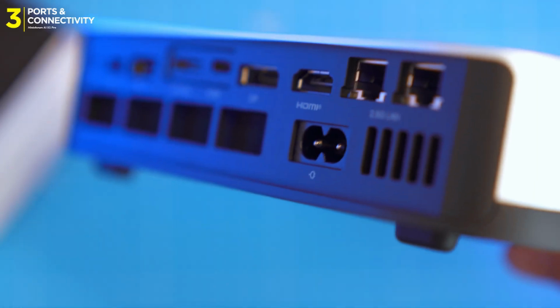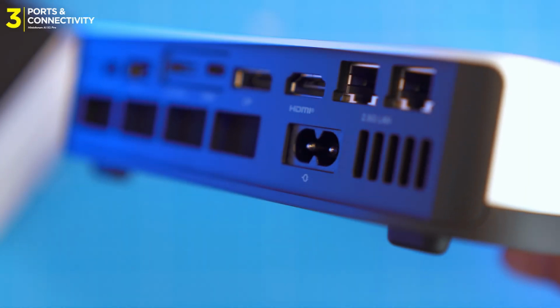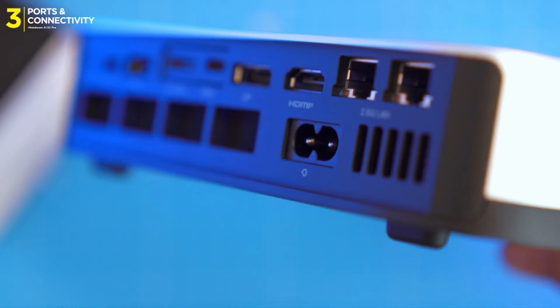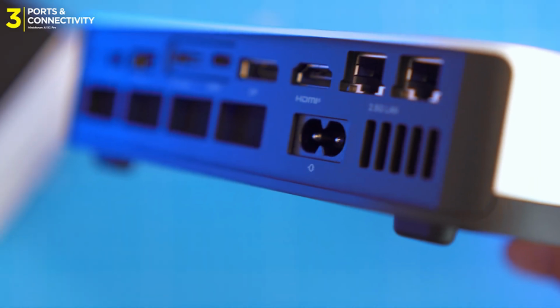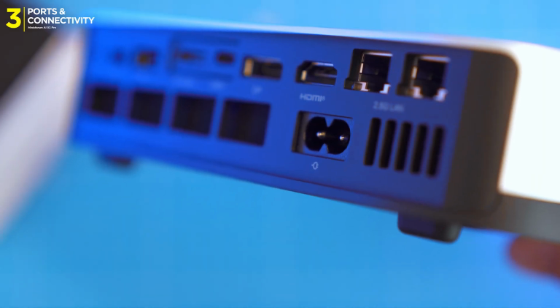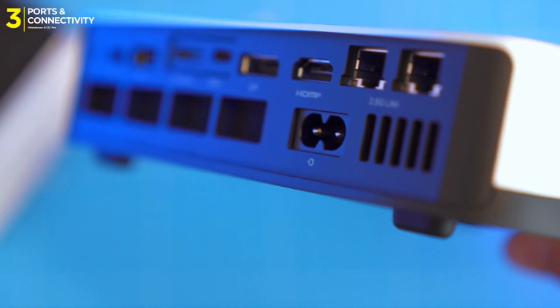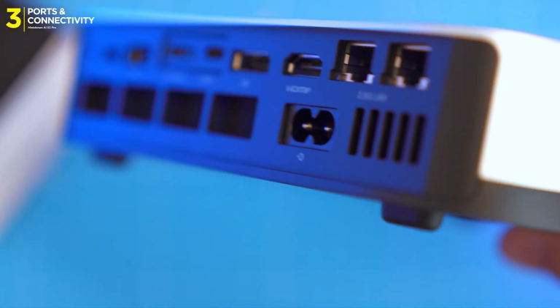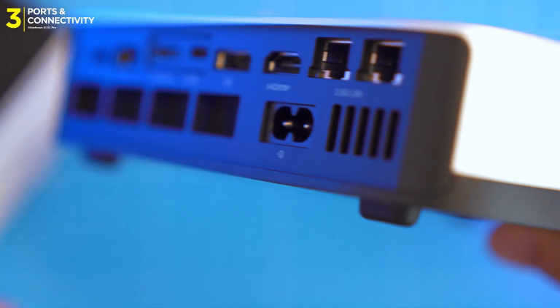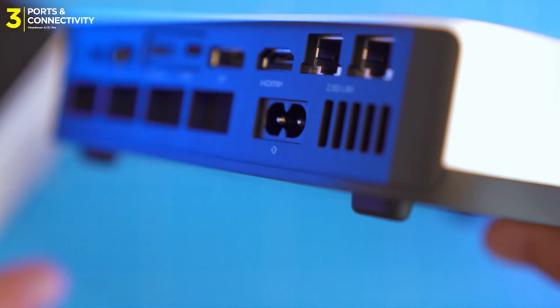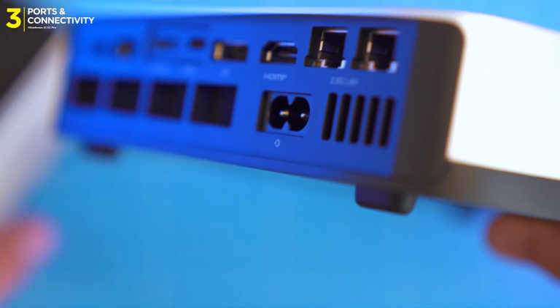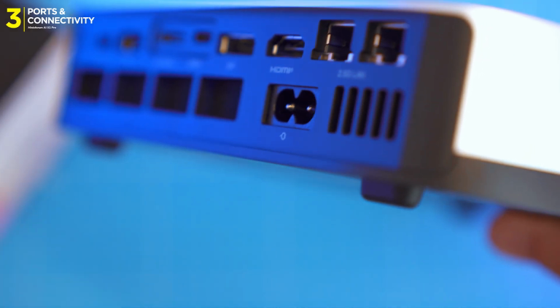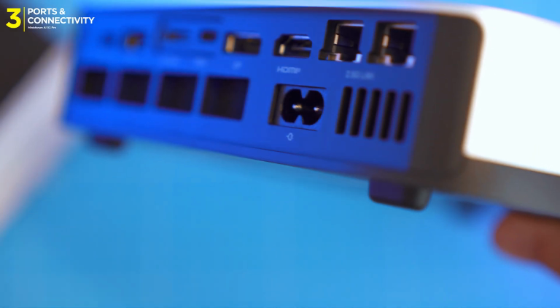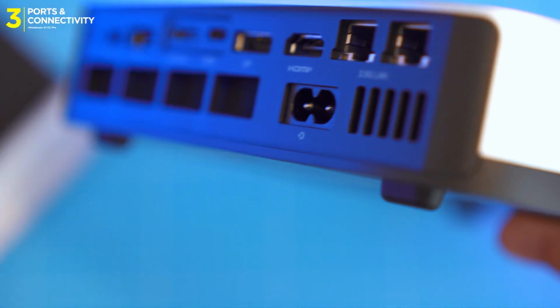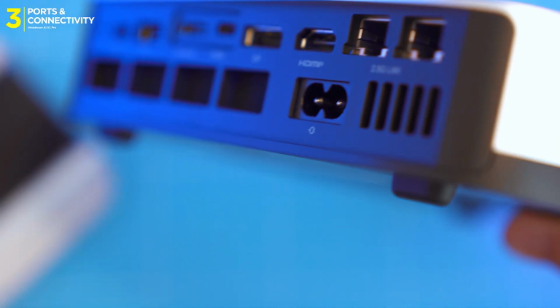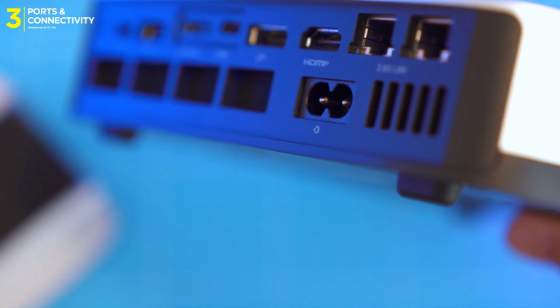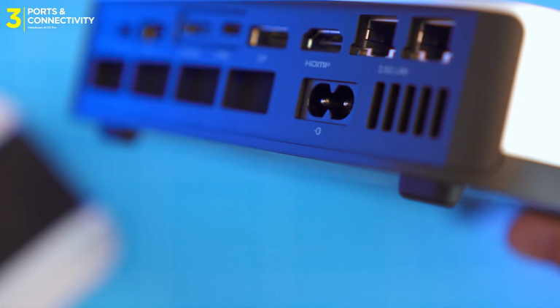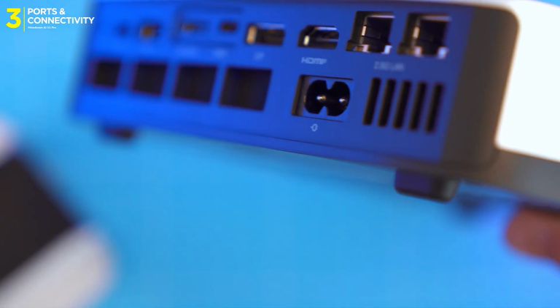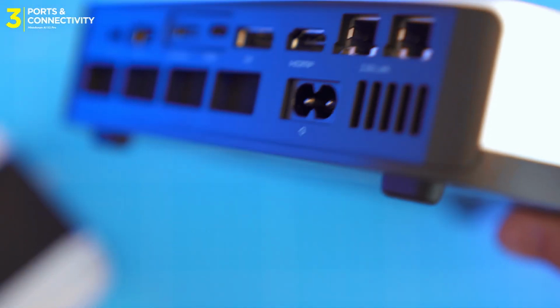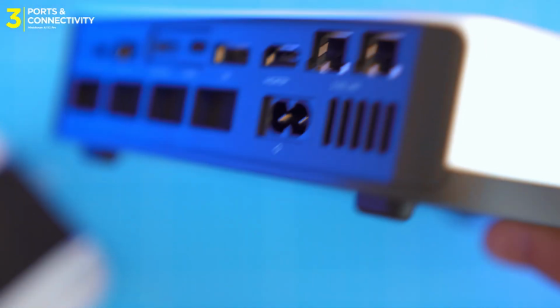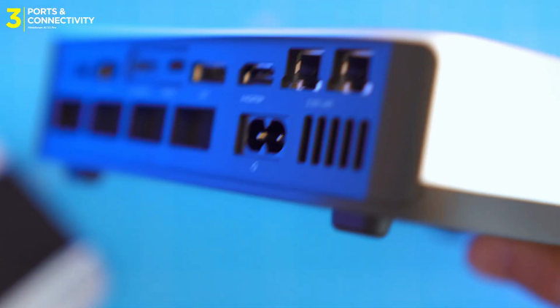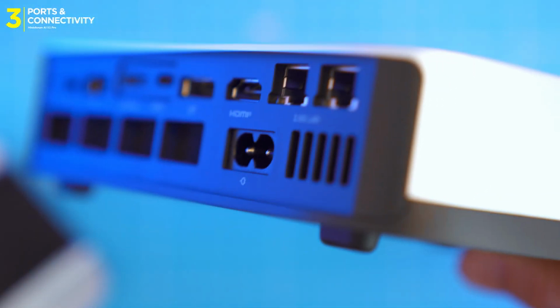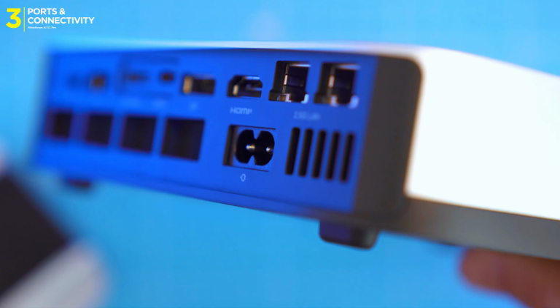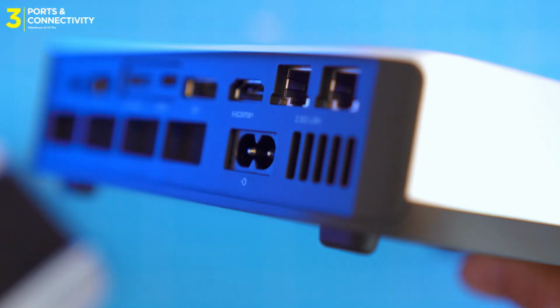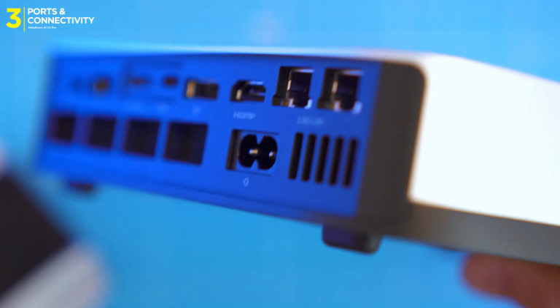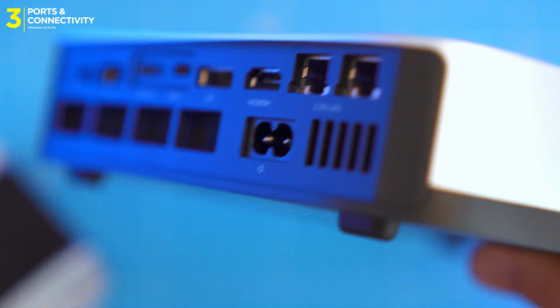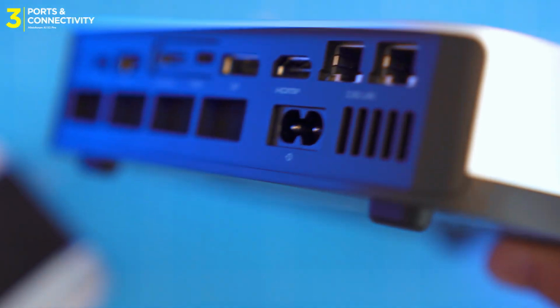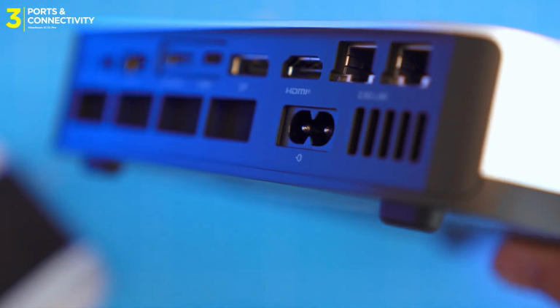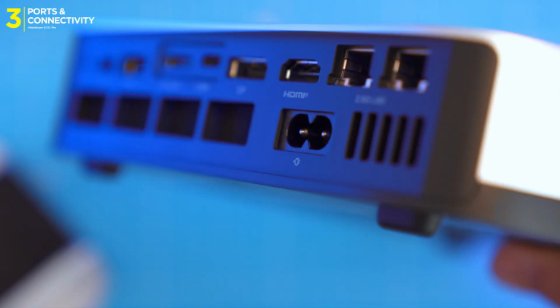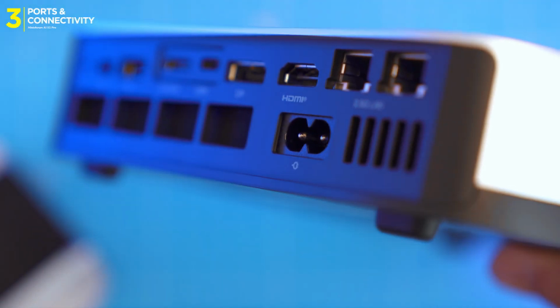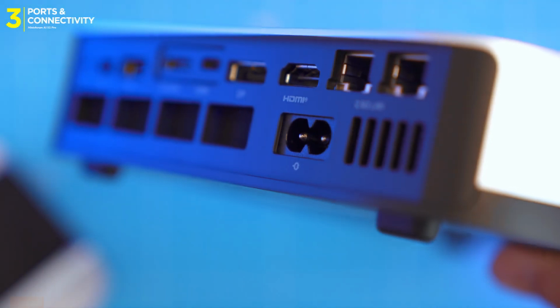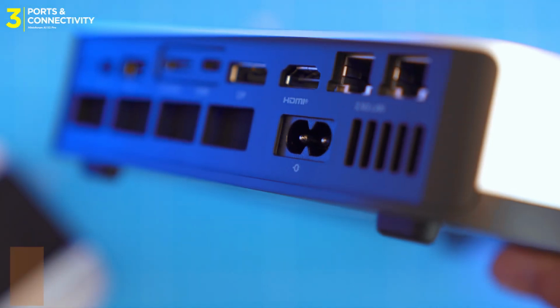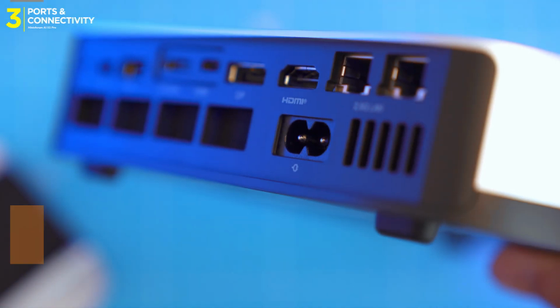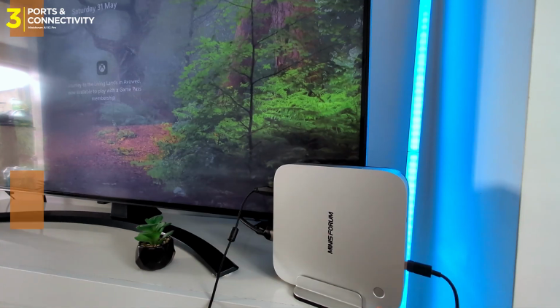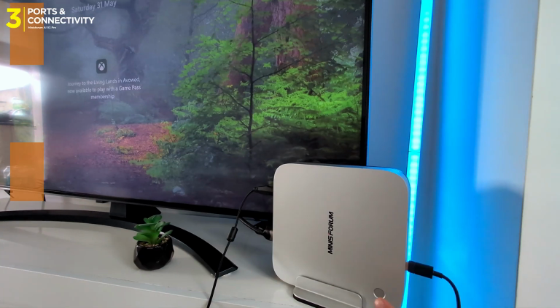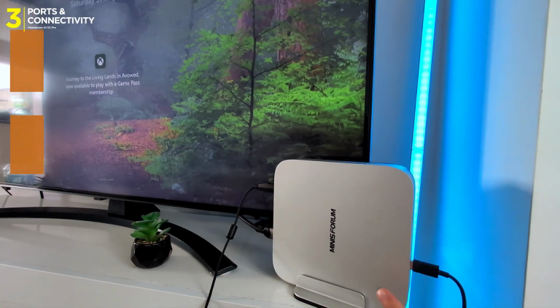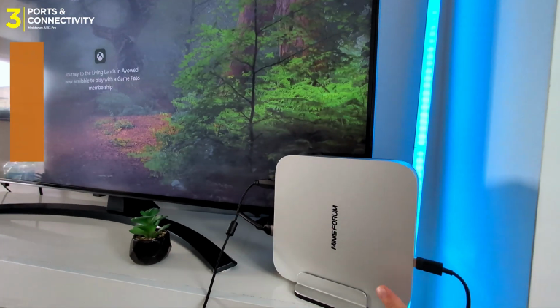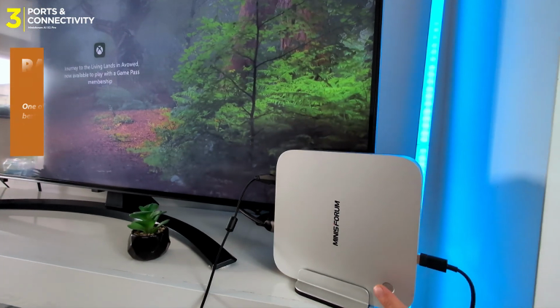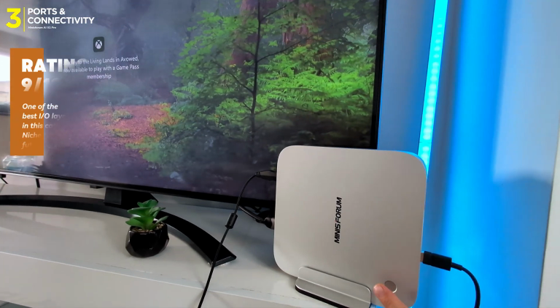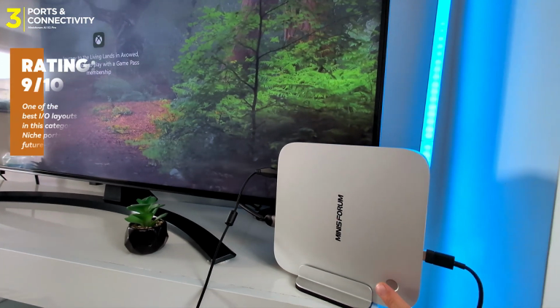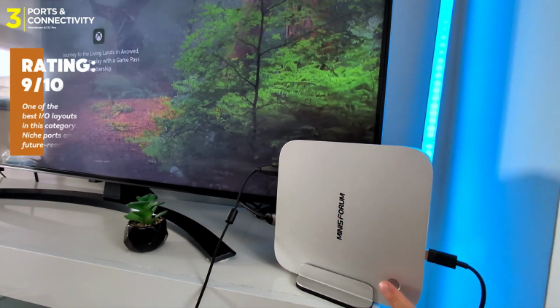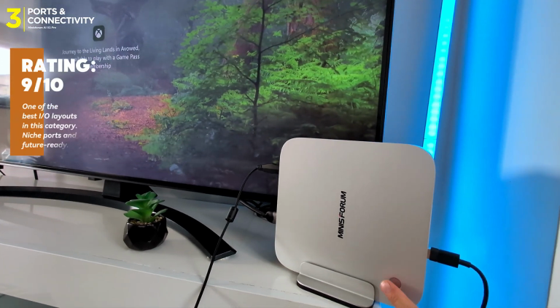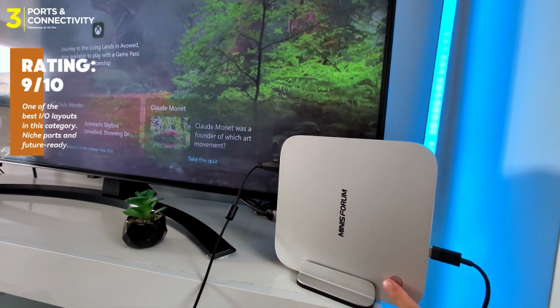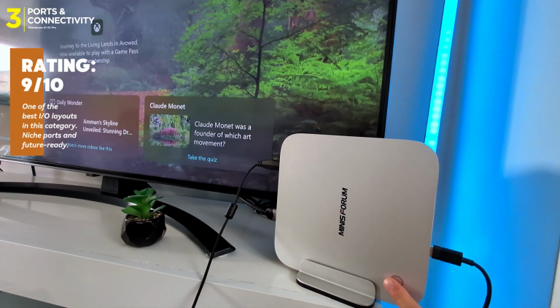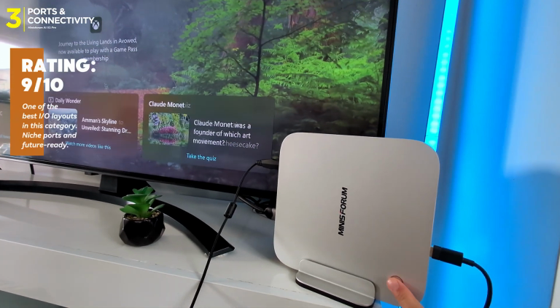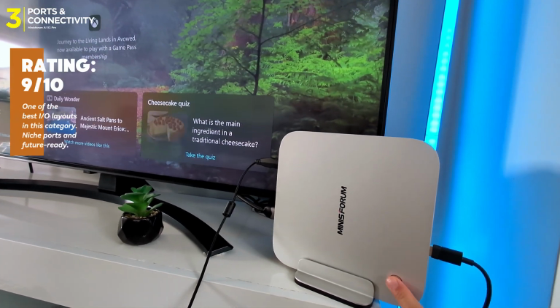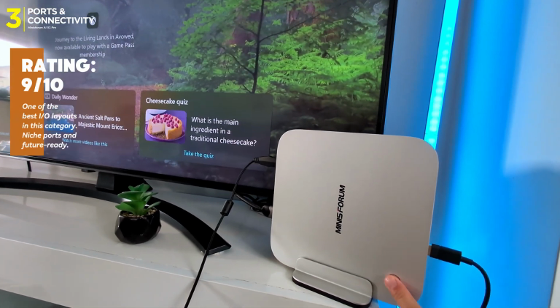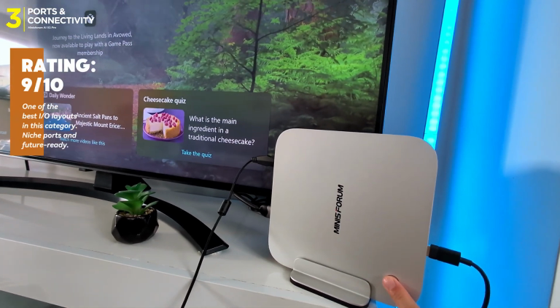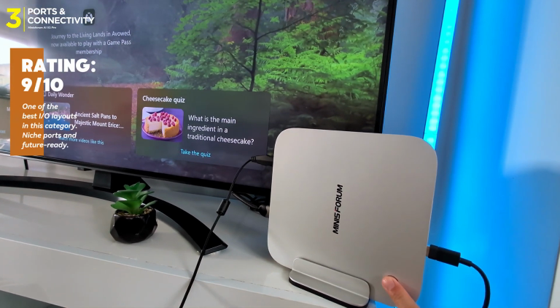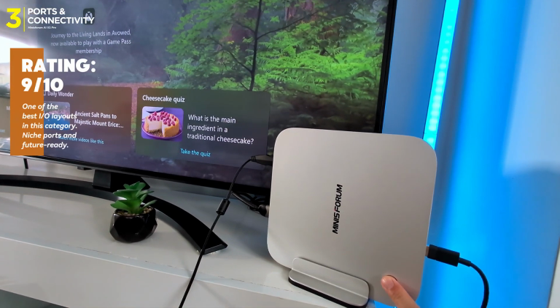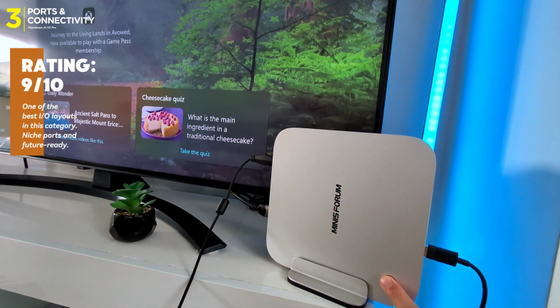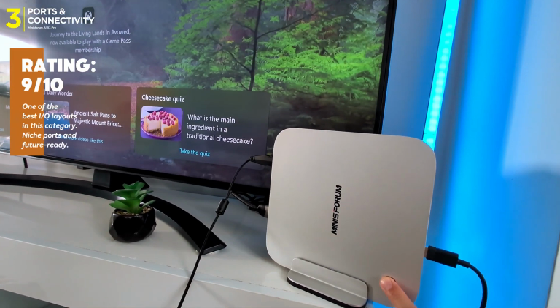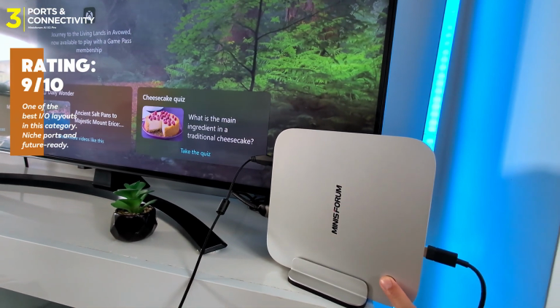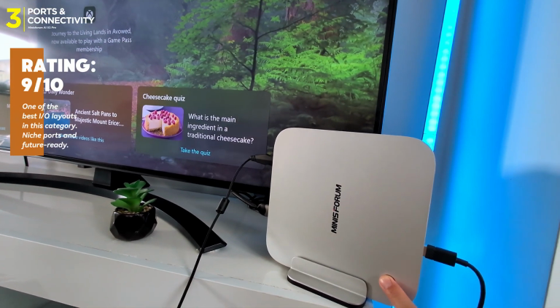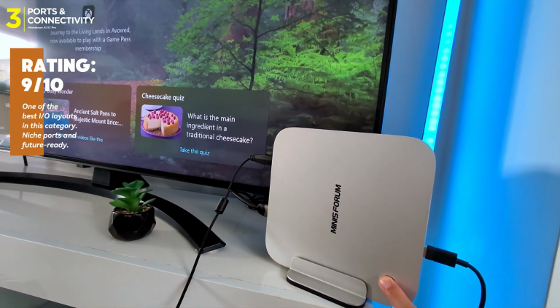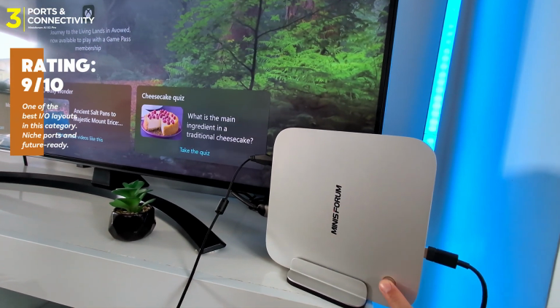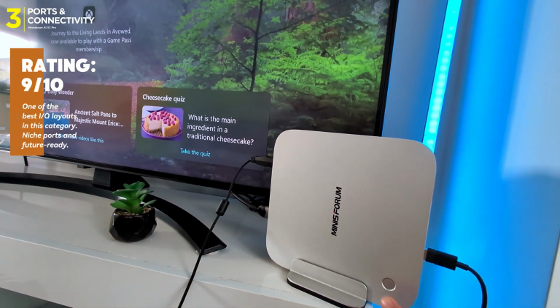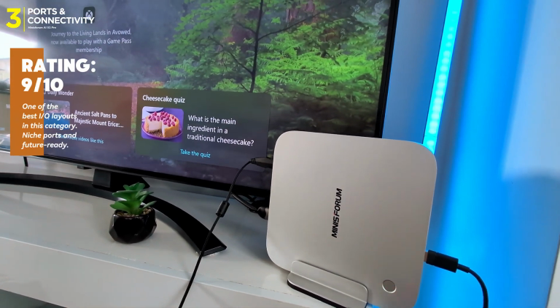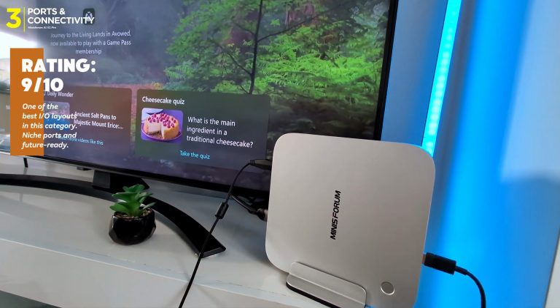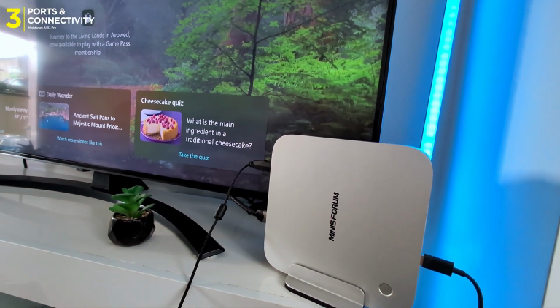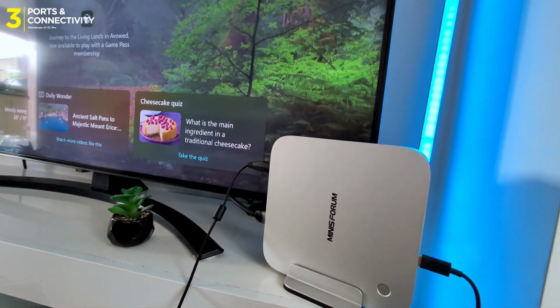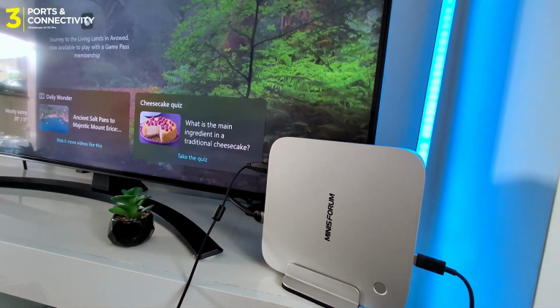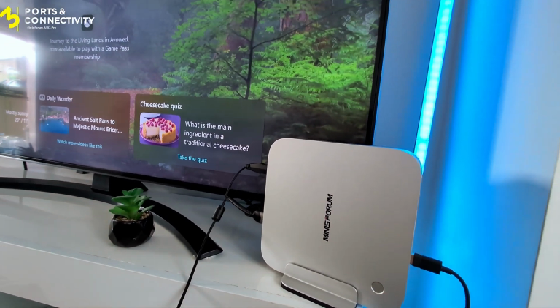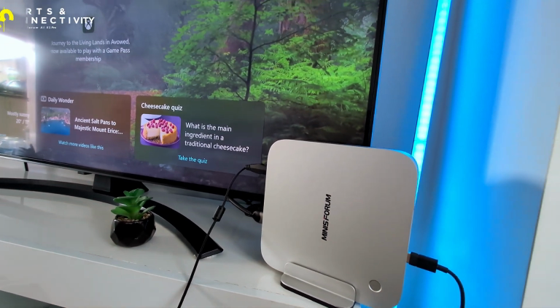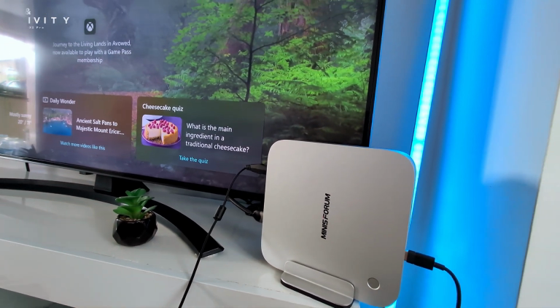One minor quirk: one USB 4 port didn't power a monitor, but the other did. That's Minisforum for you.